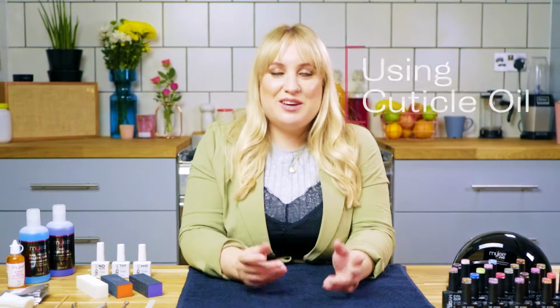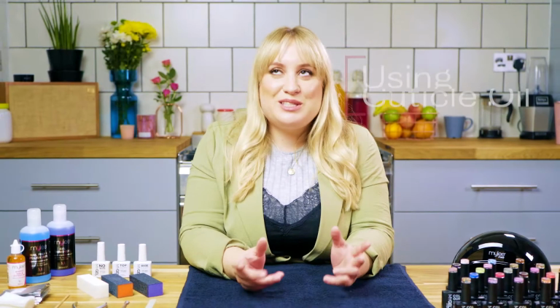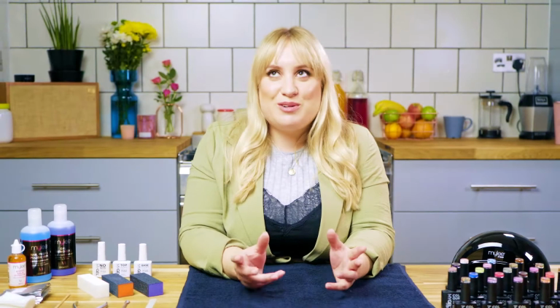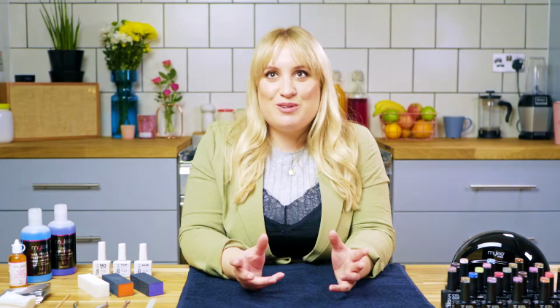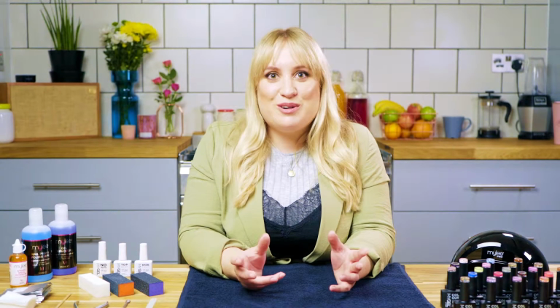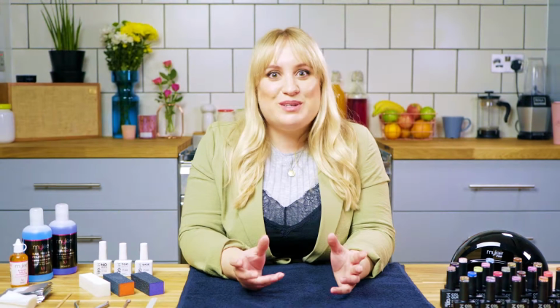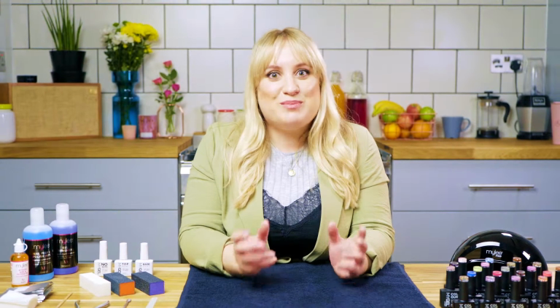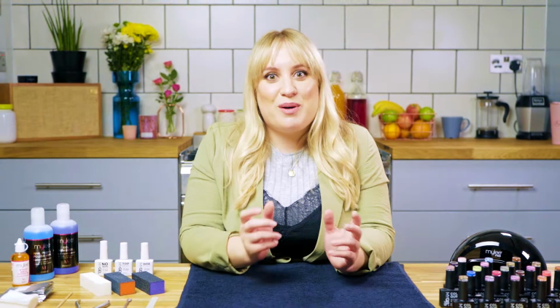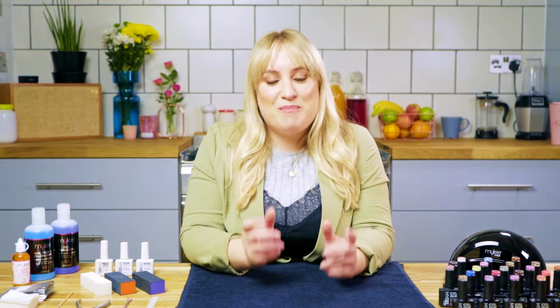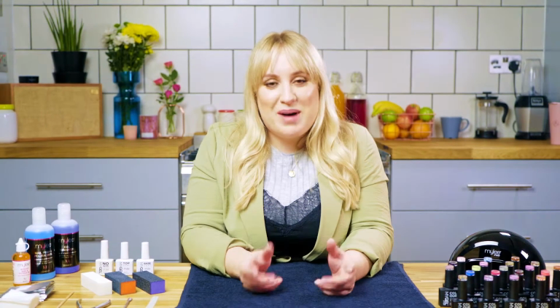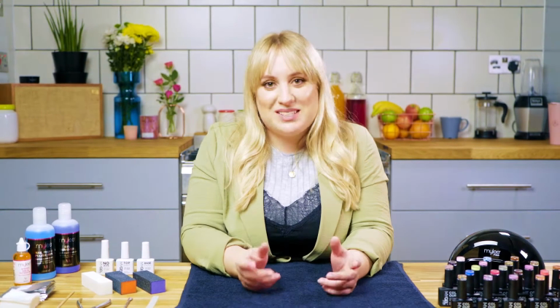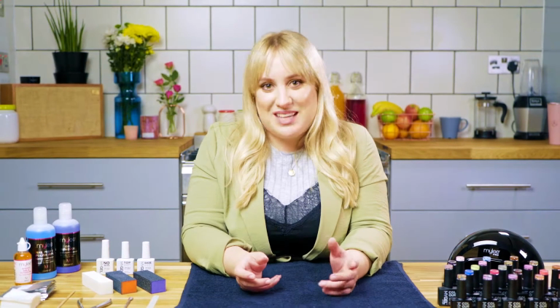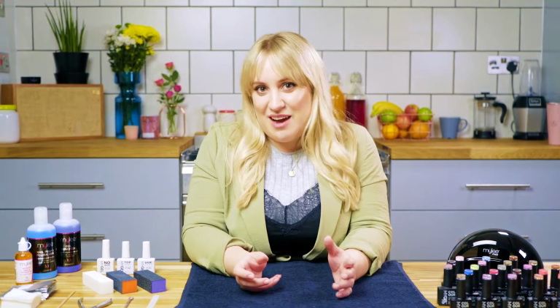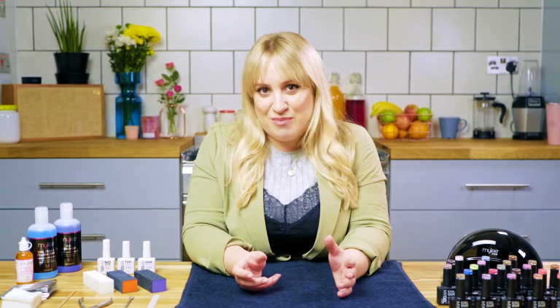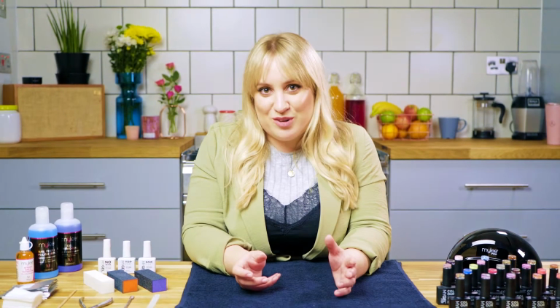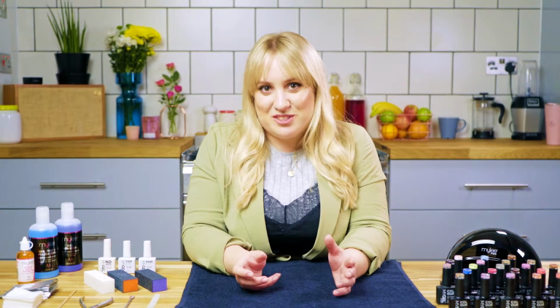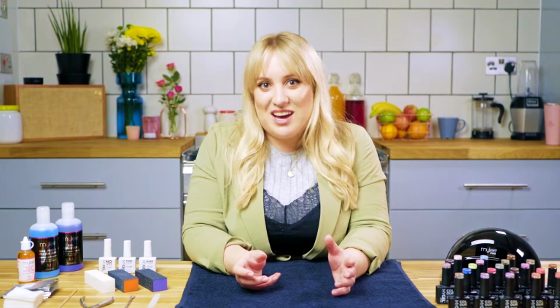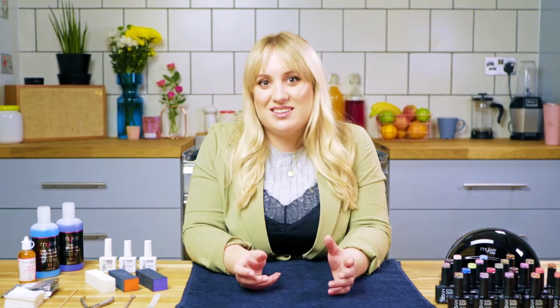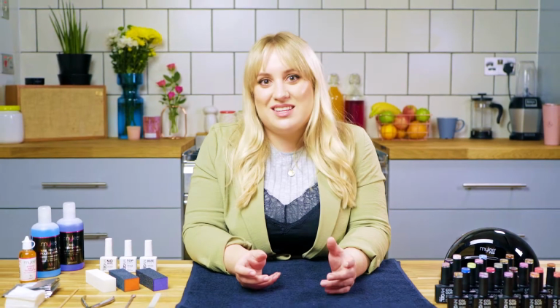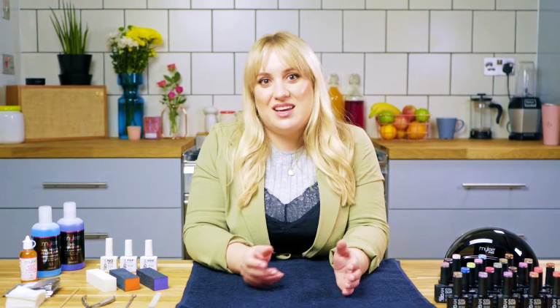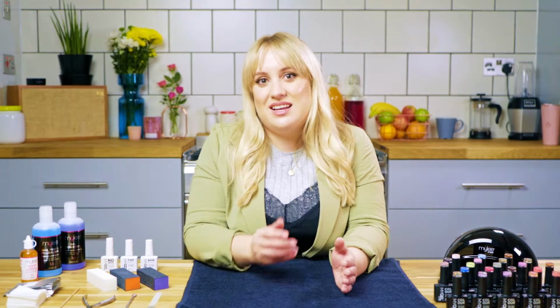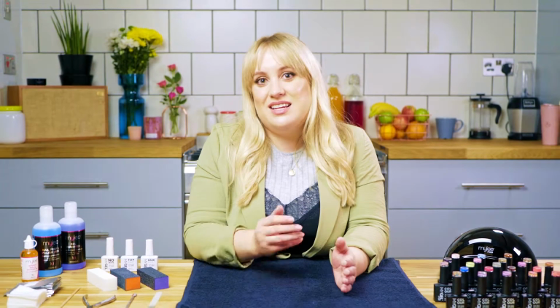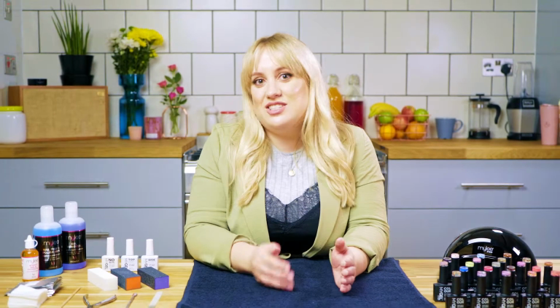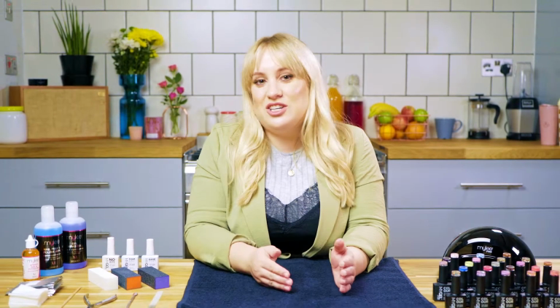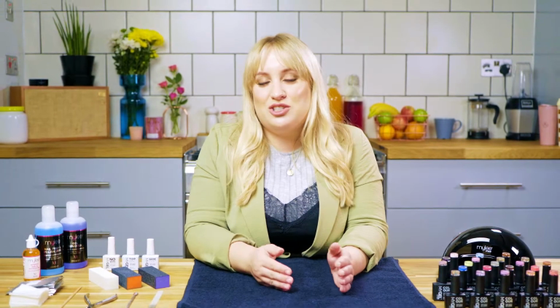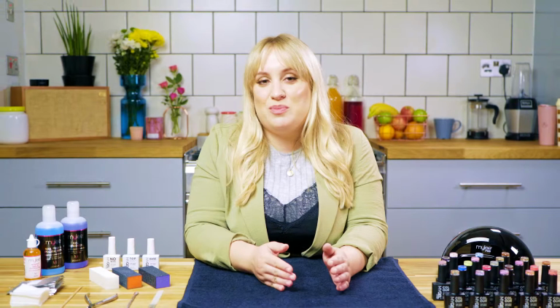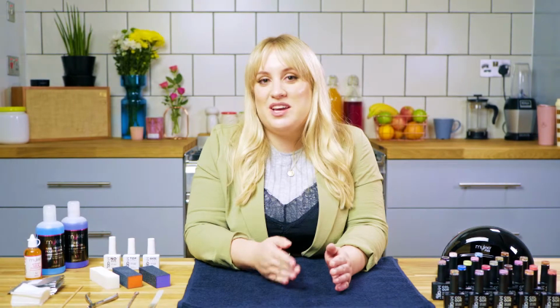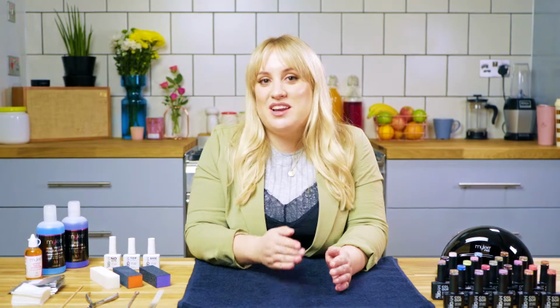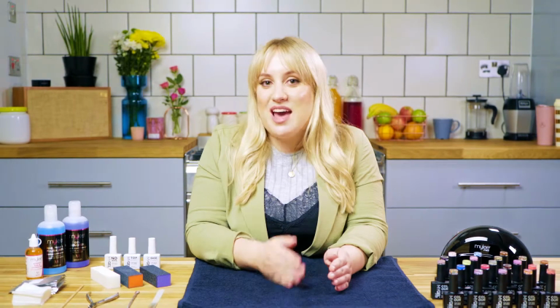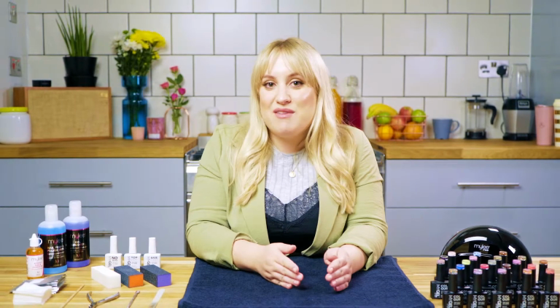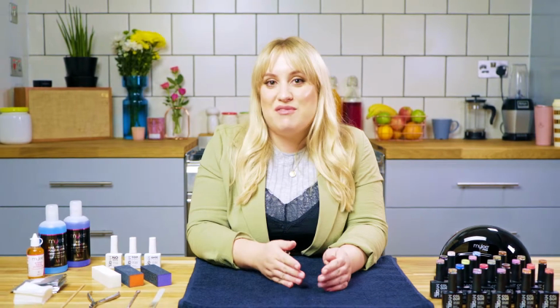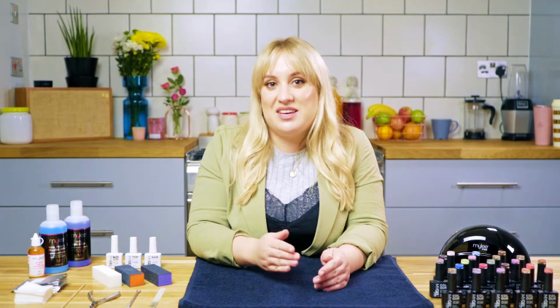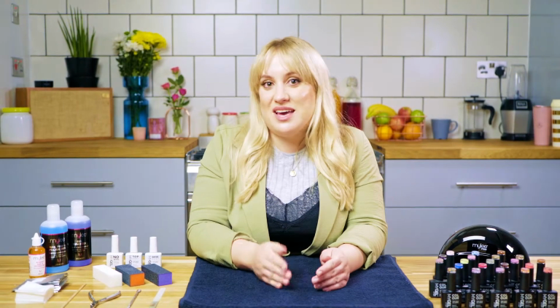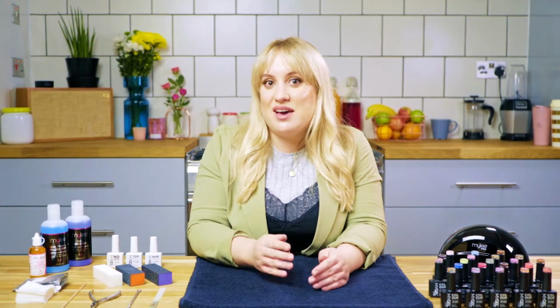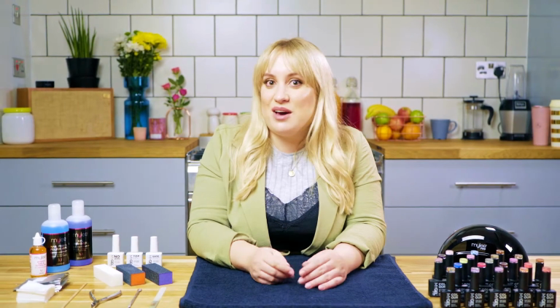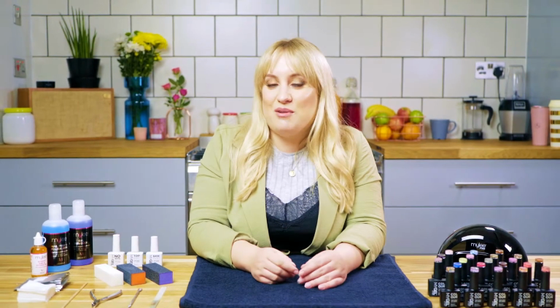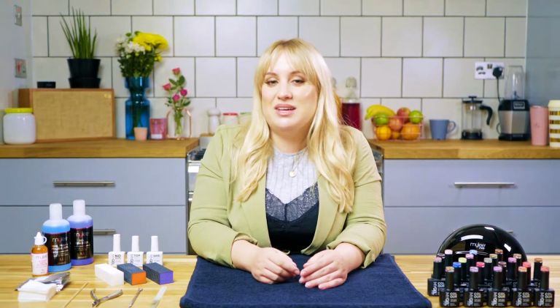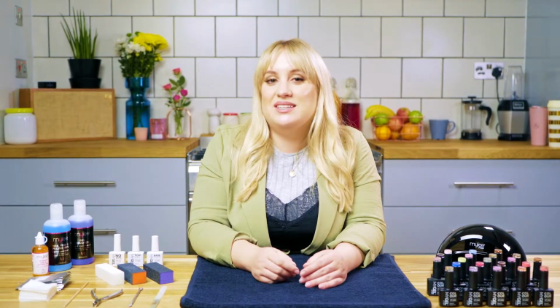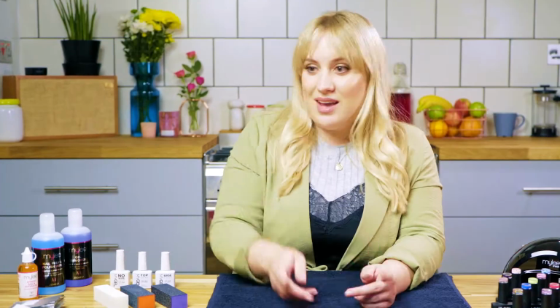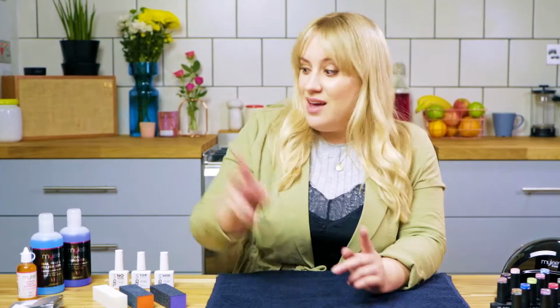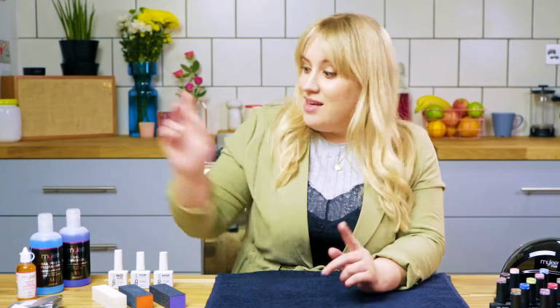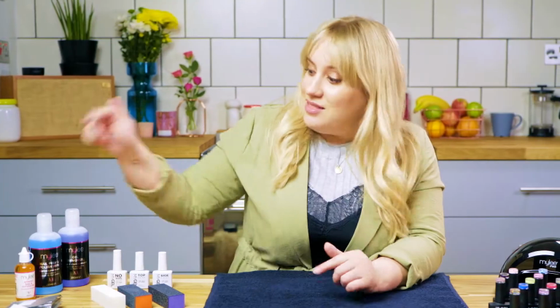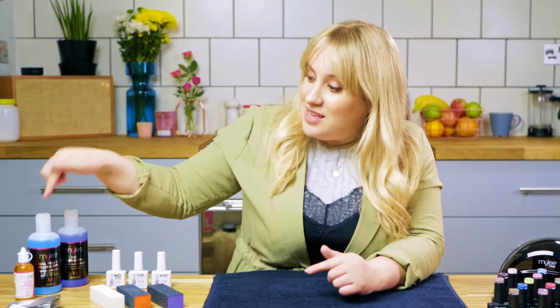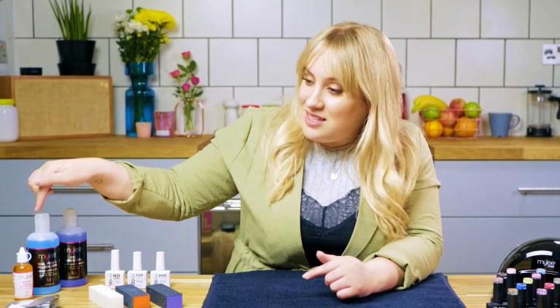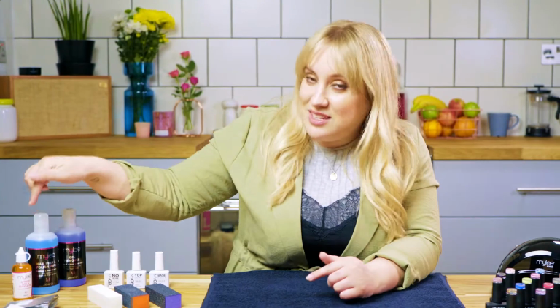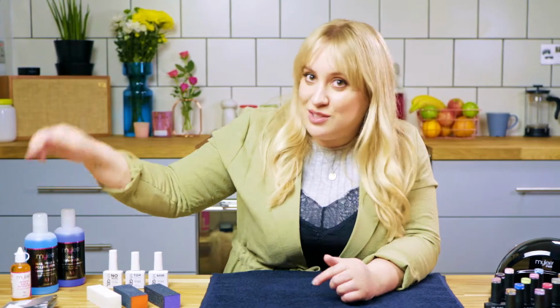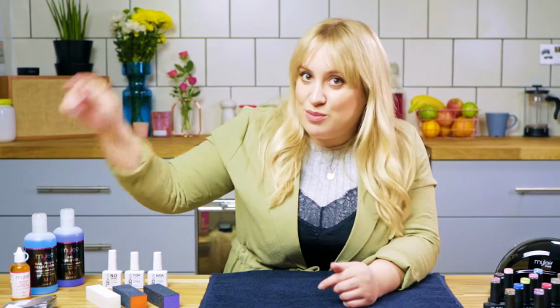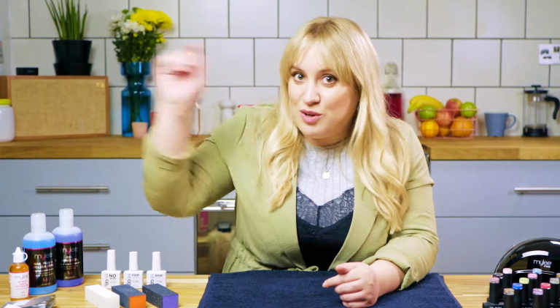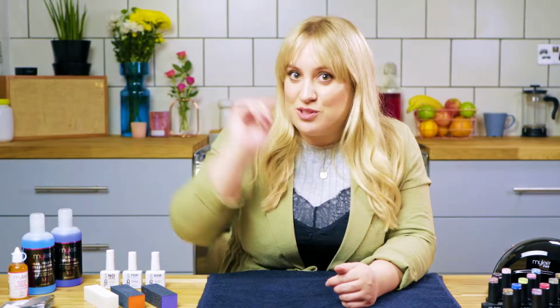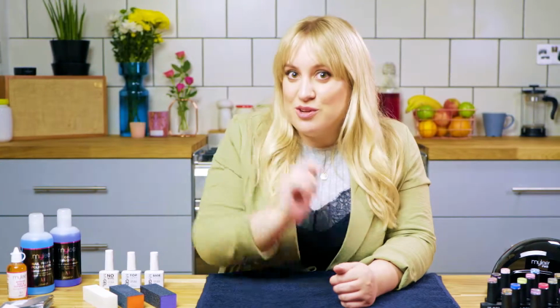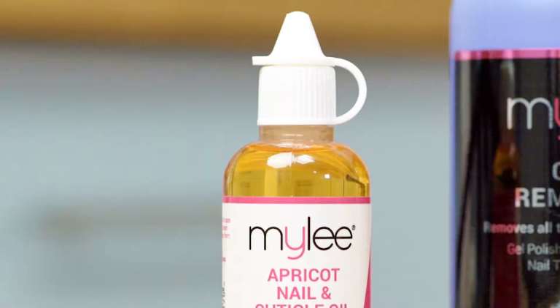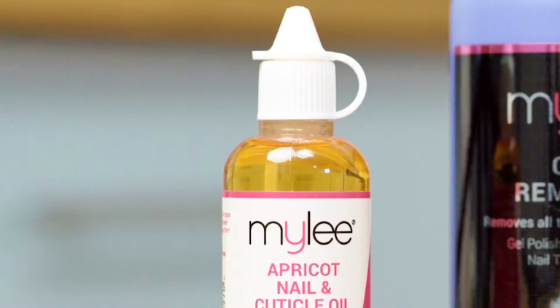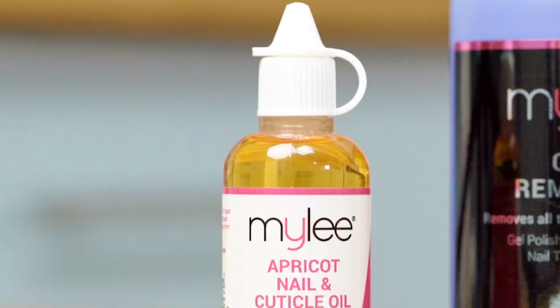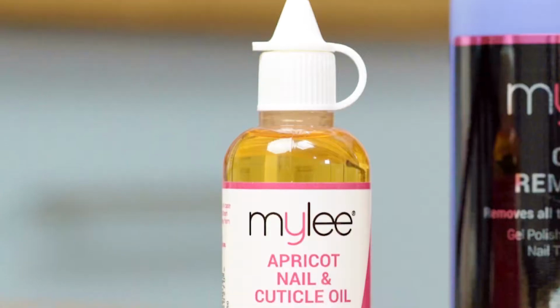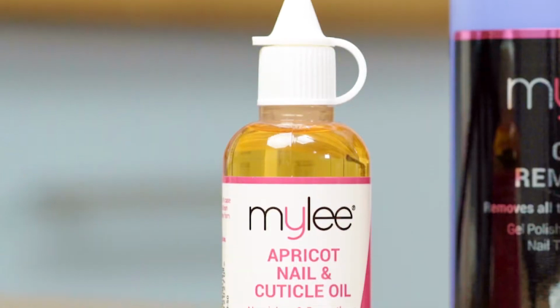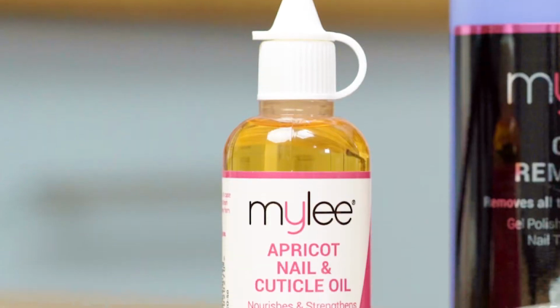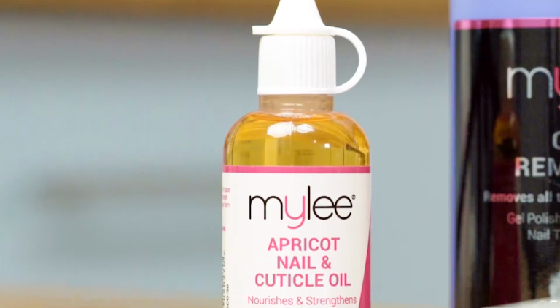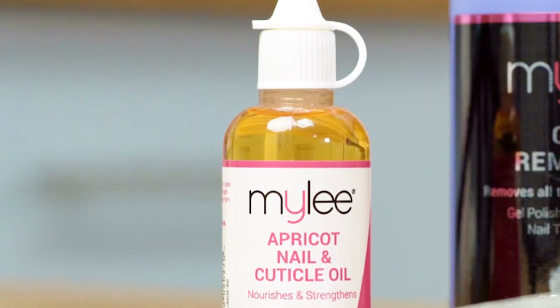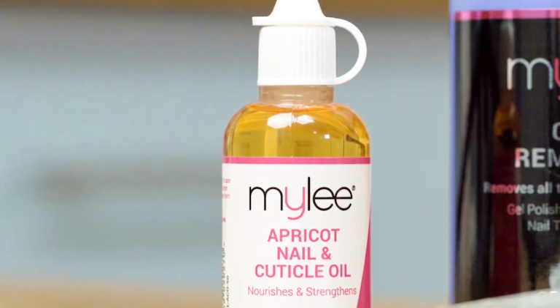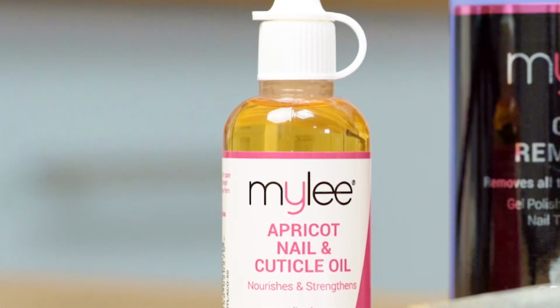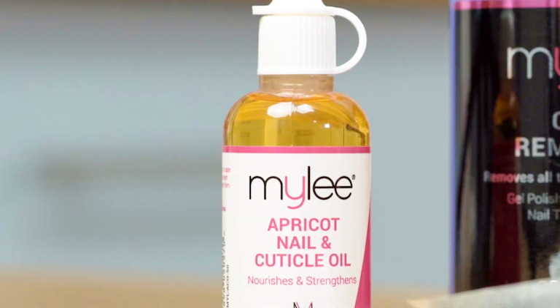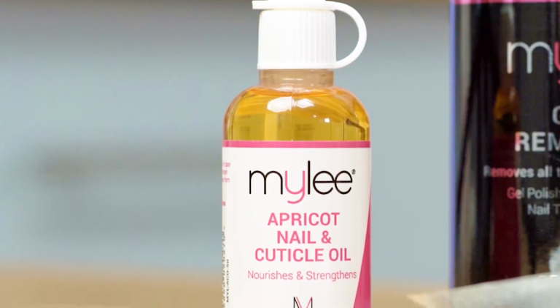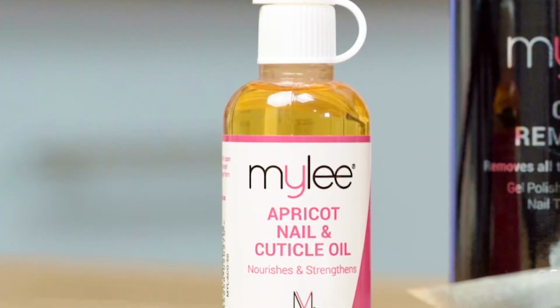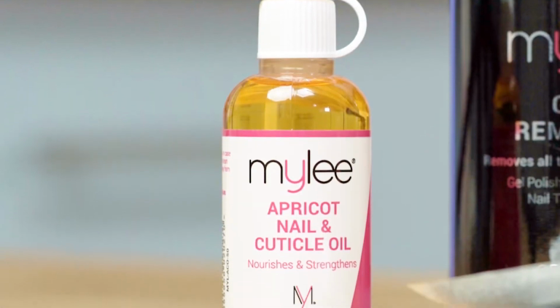Cuticle oil is my must-have product. It literally should be in every kit going. This little bottle is the thing that's going to change your life.